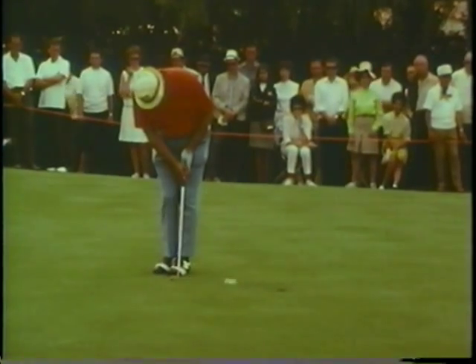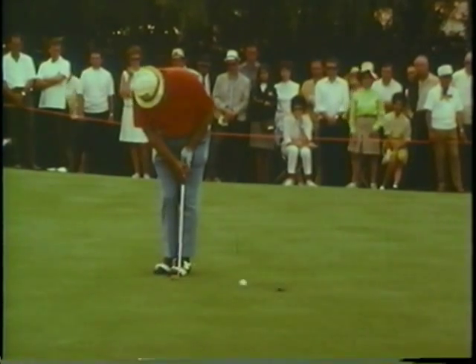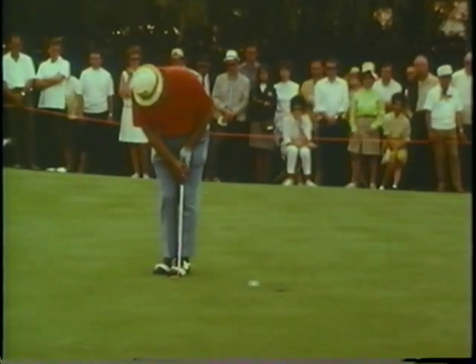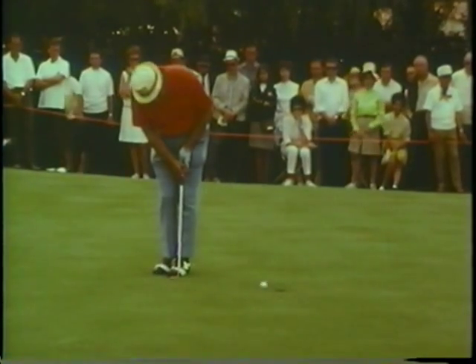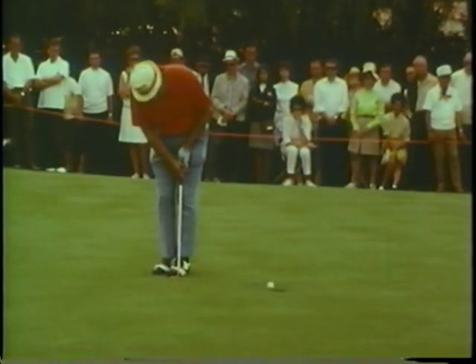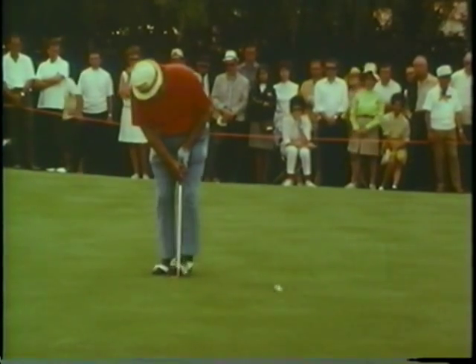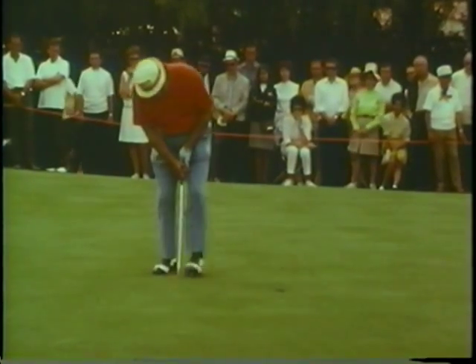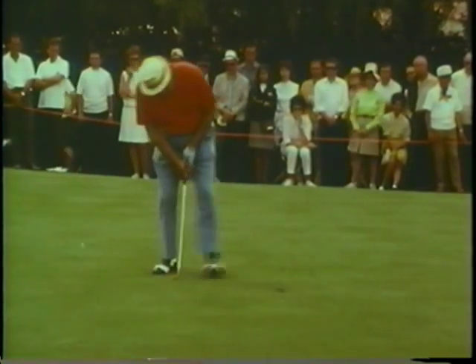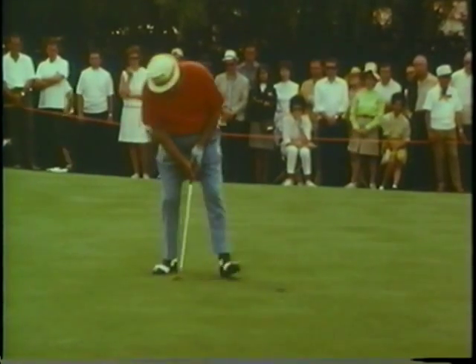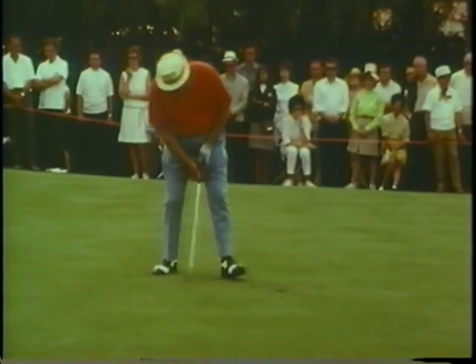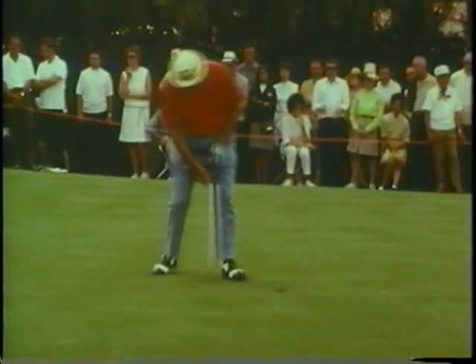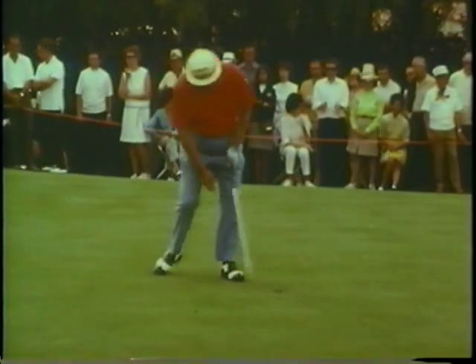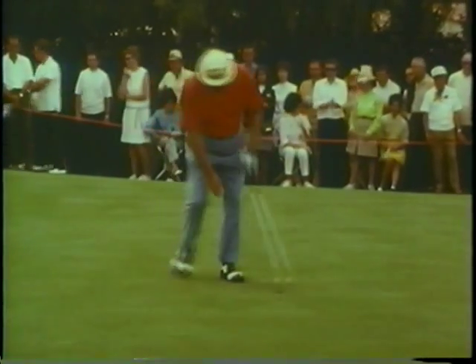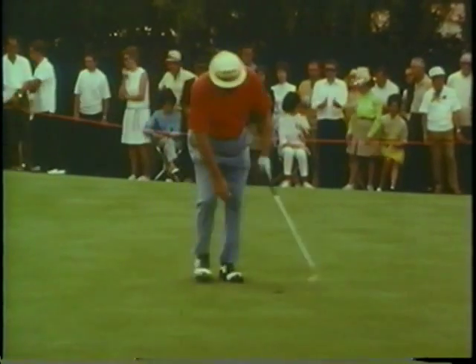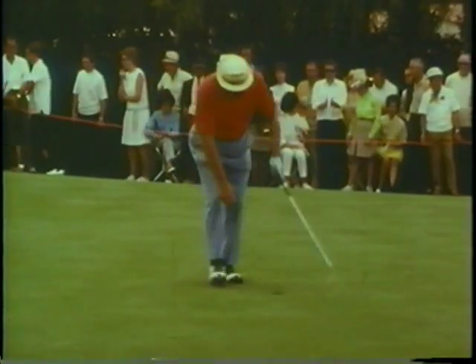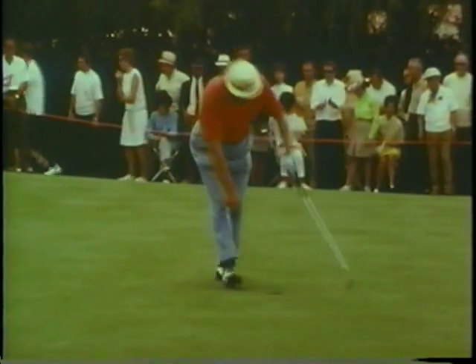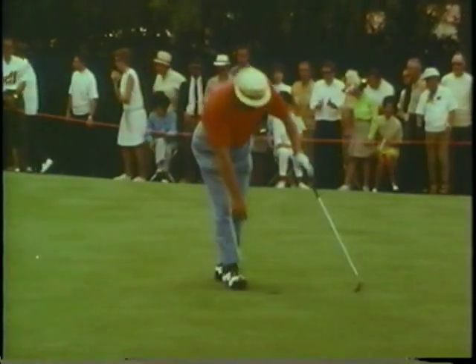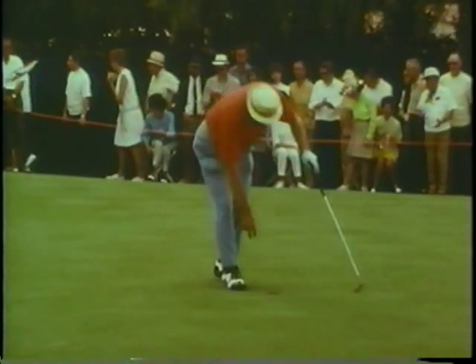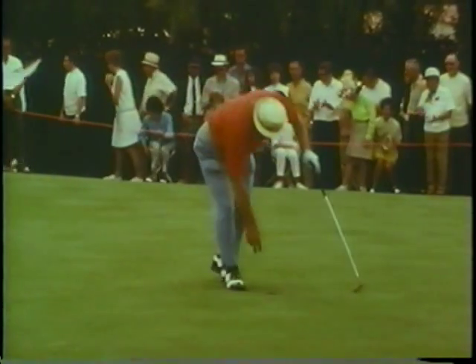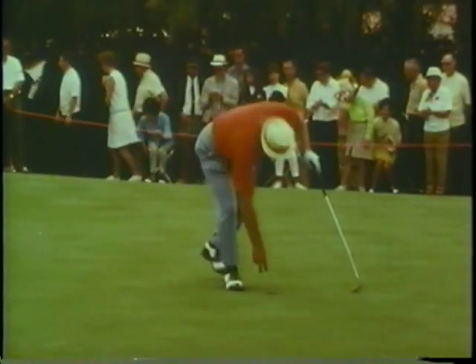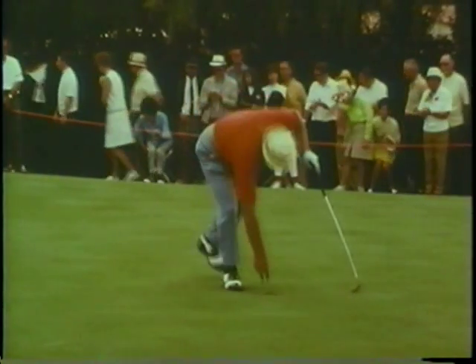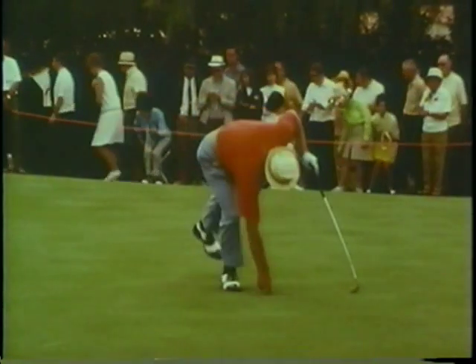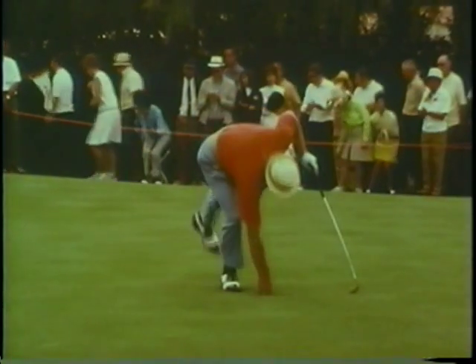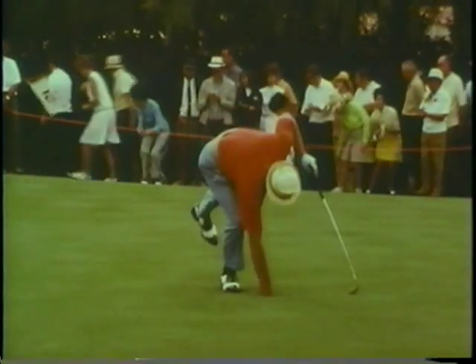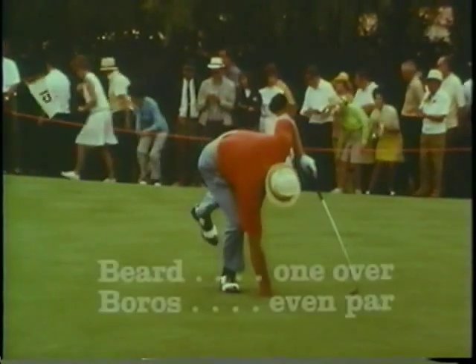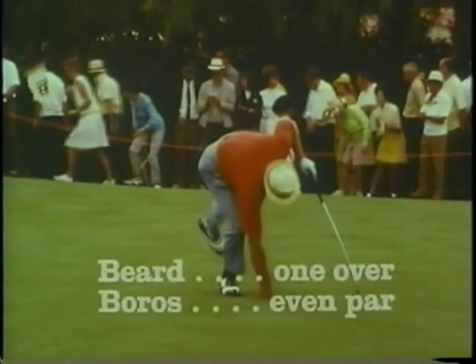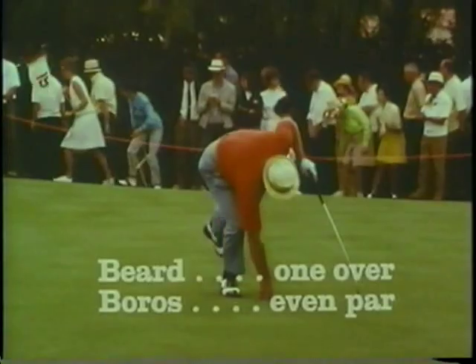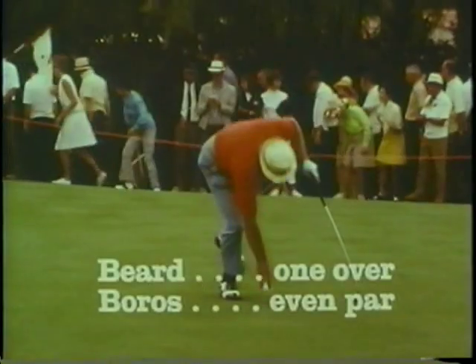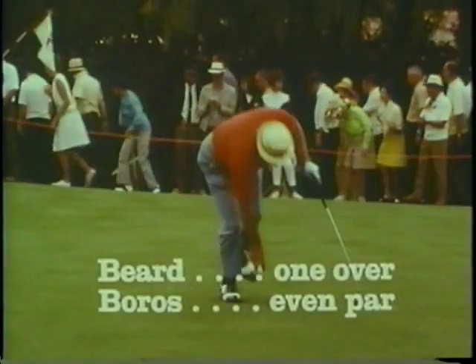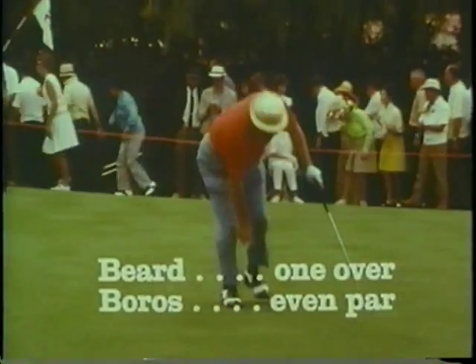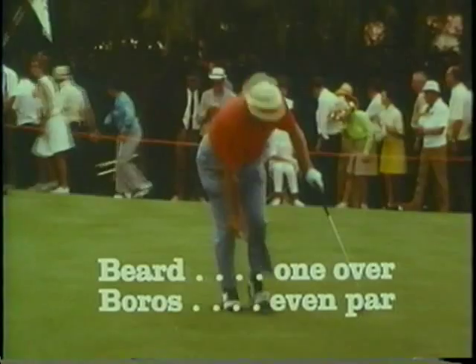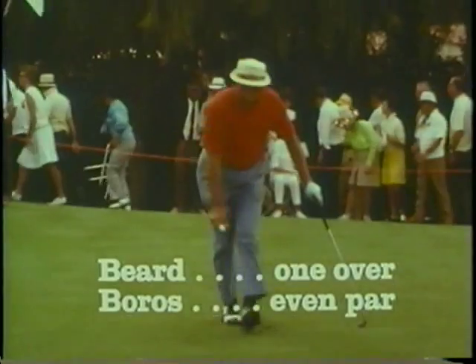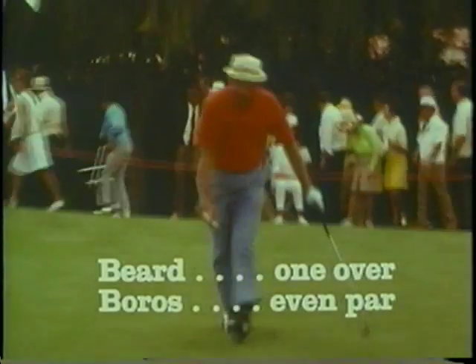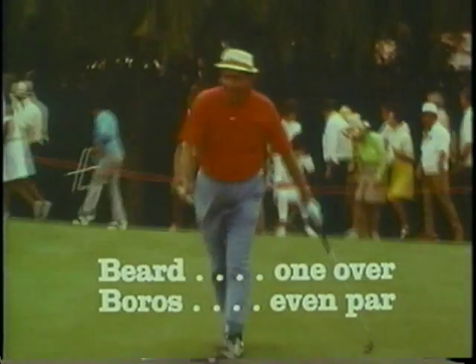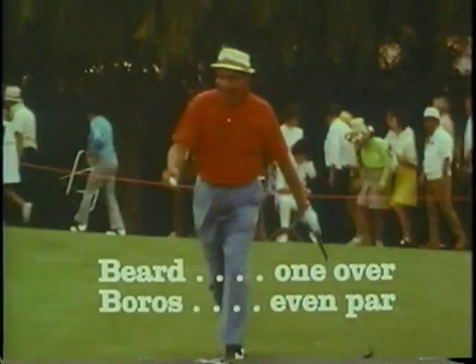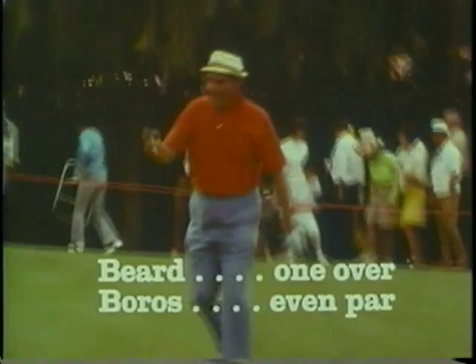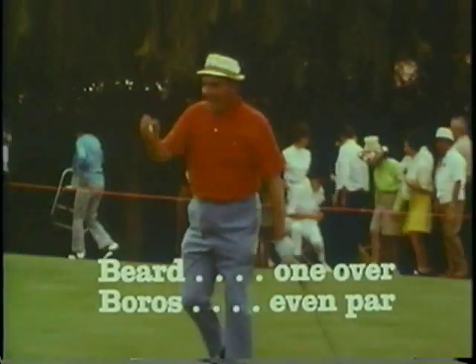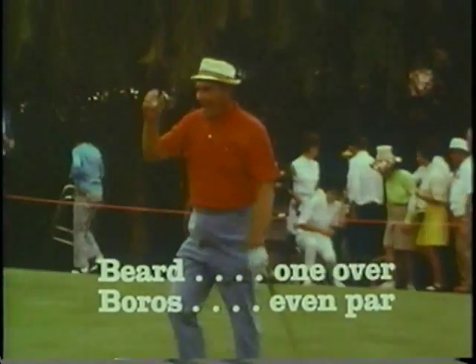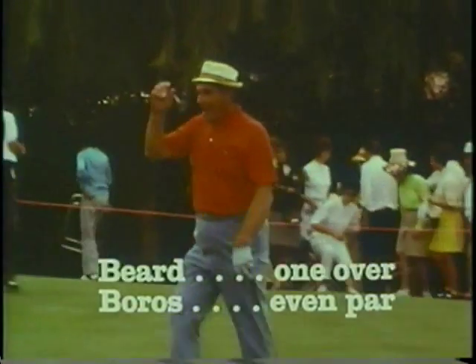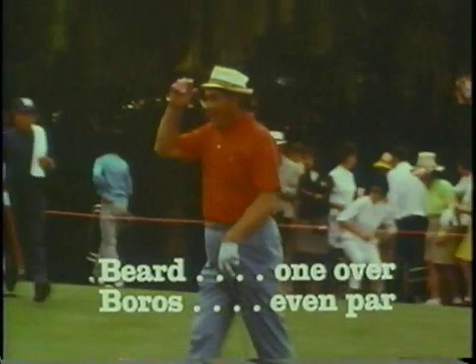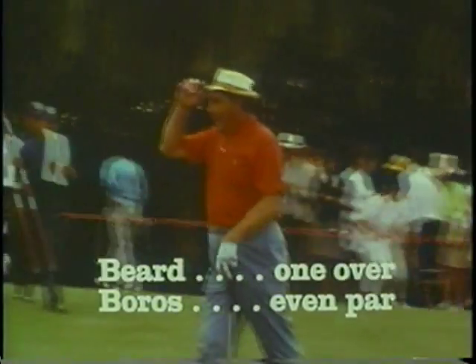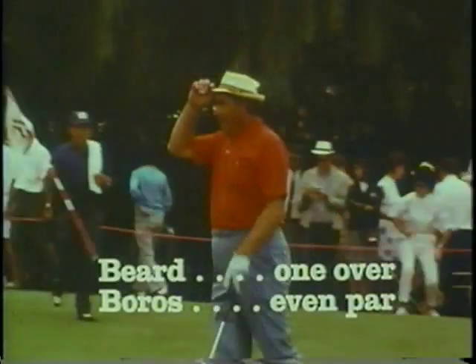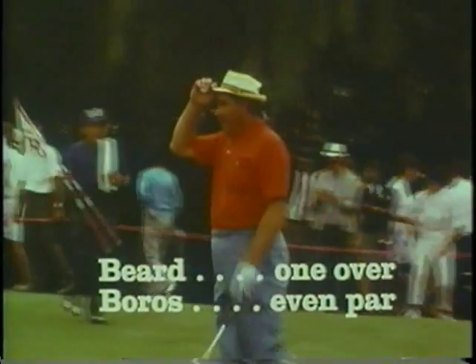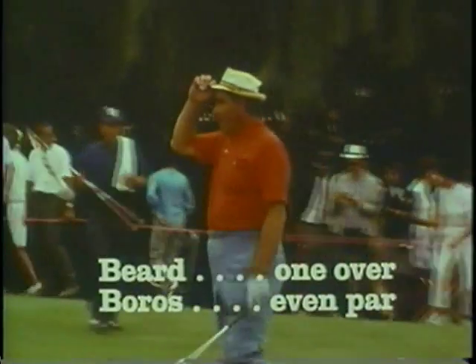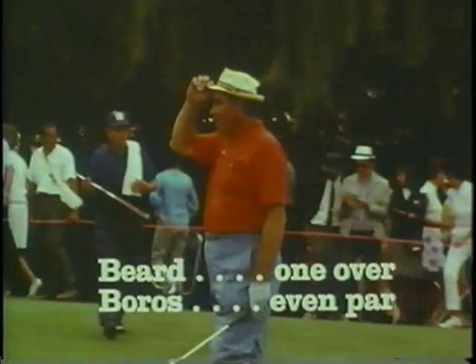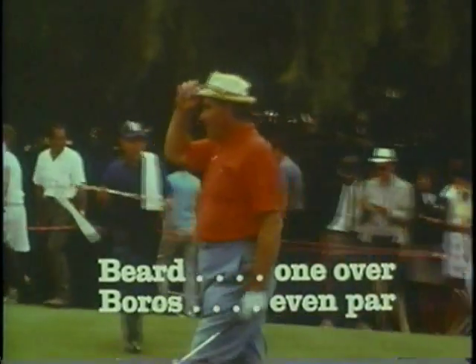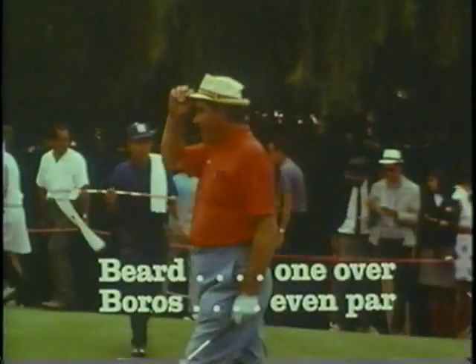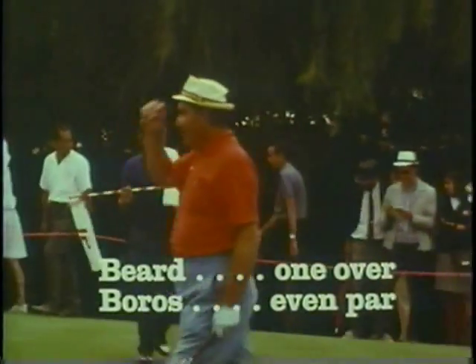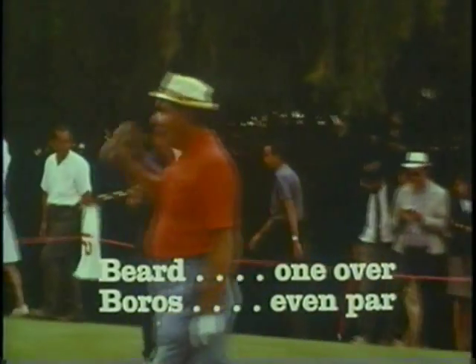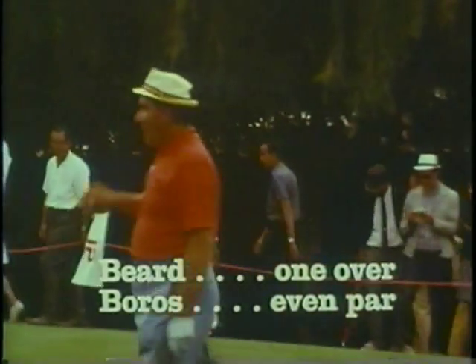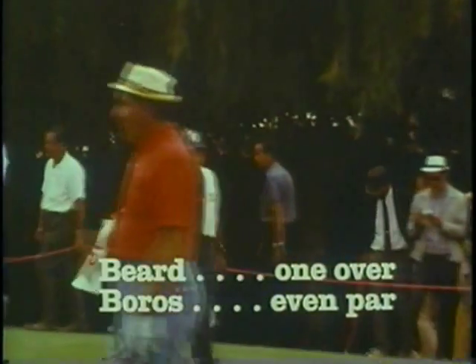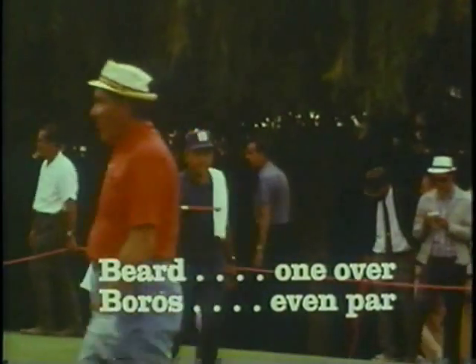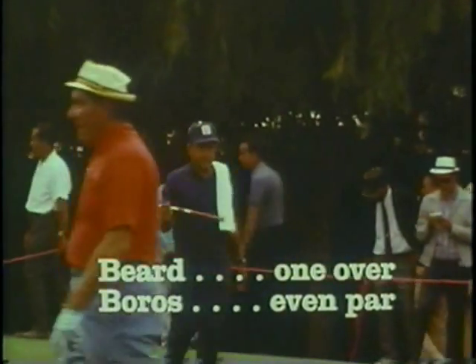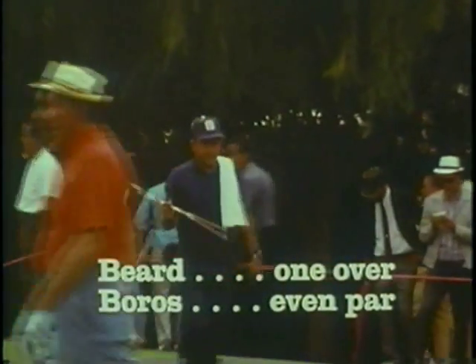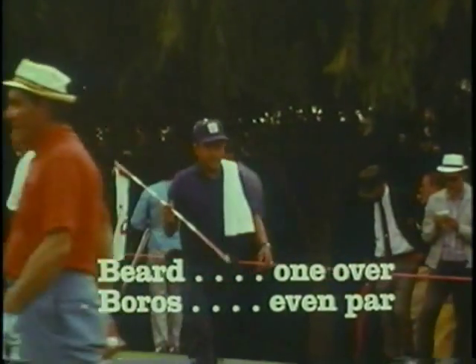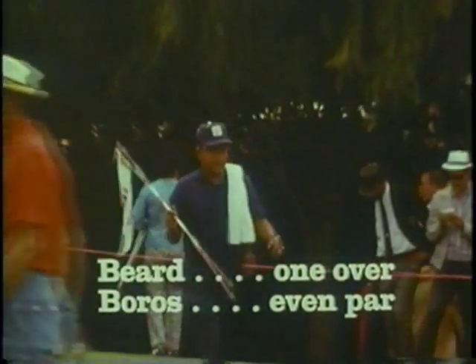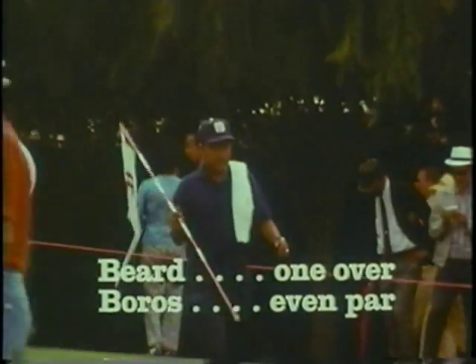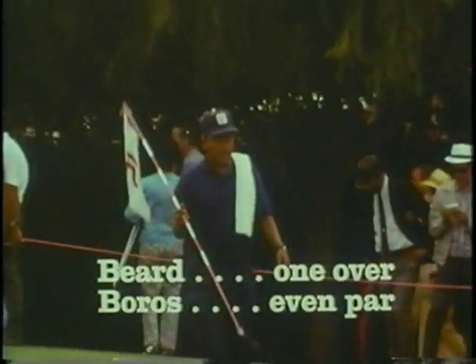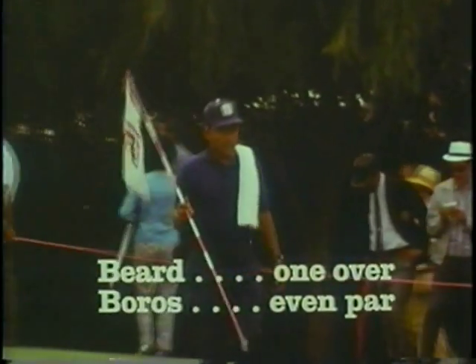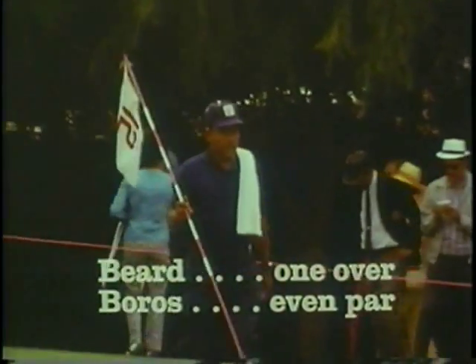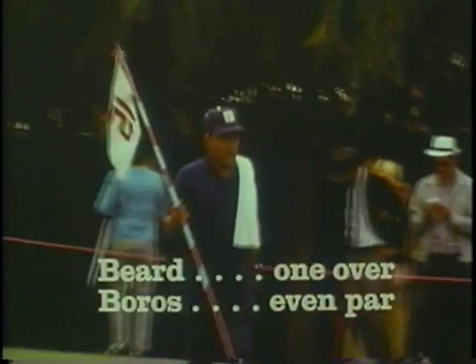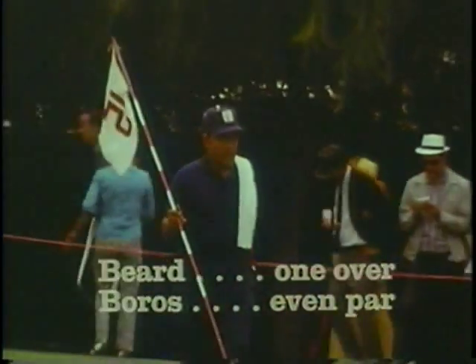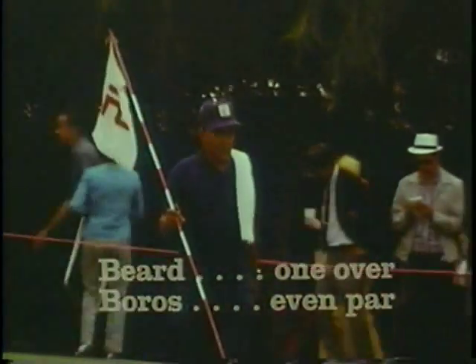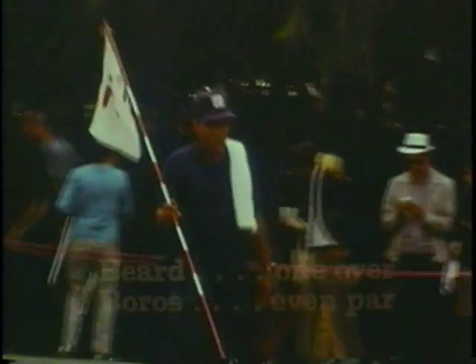Jay got his part, and with three holes remaining, Jay held on to his one-stroke lead.